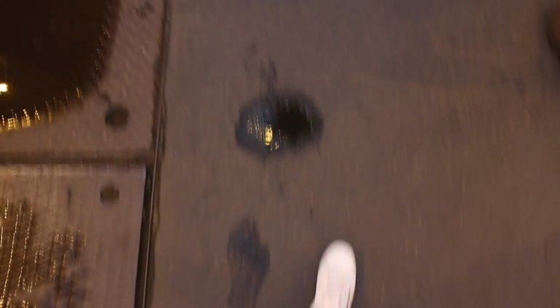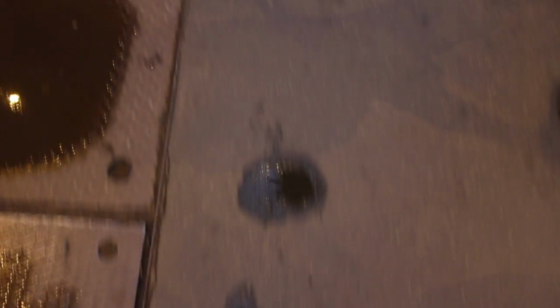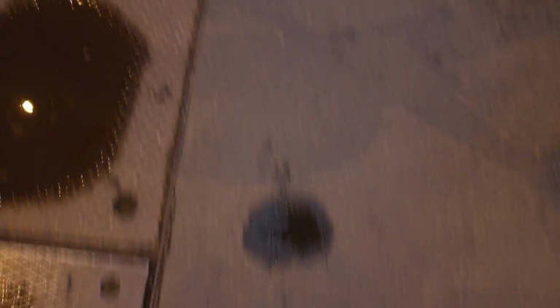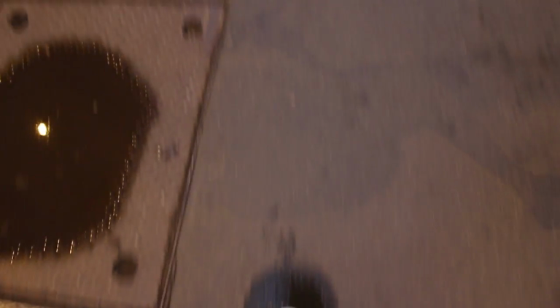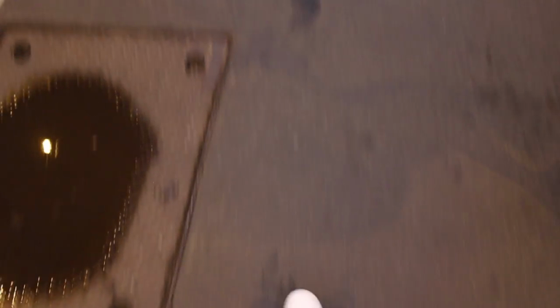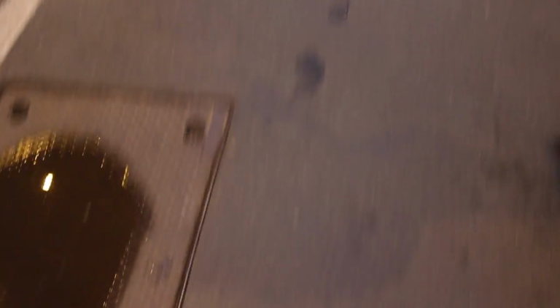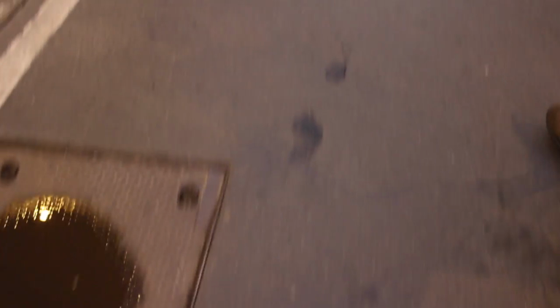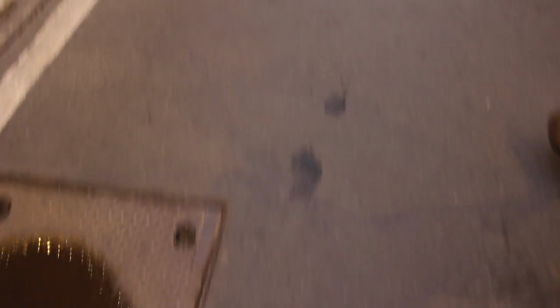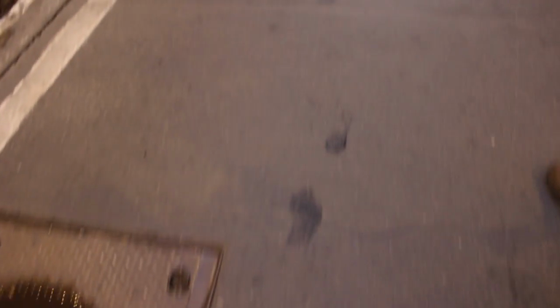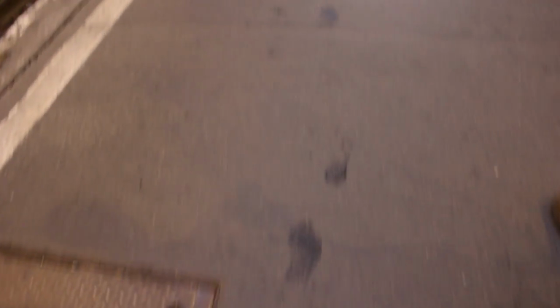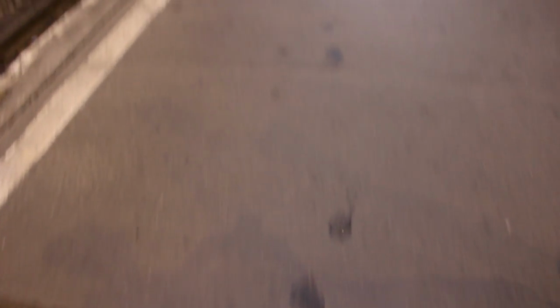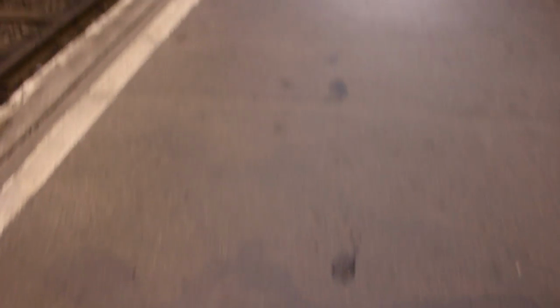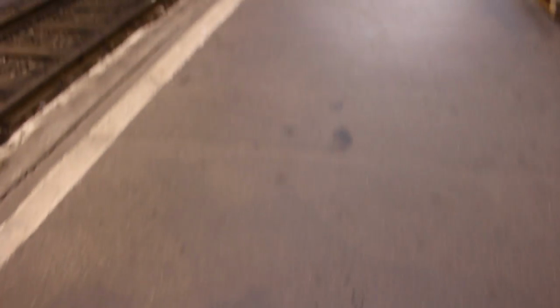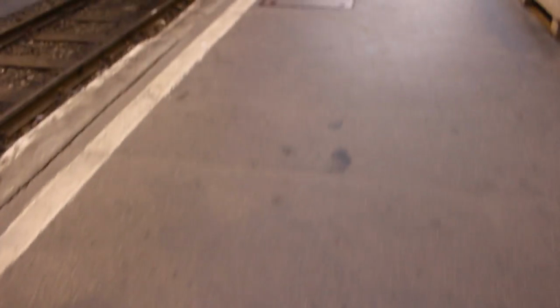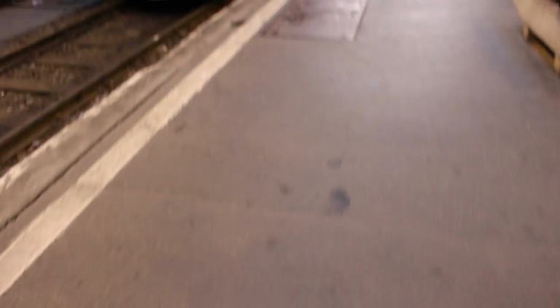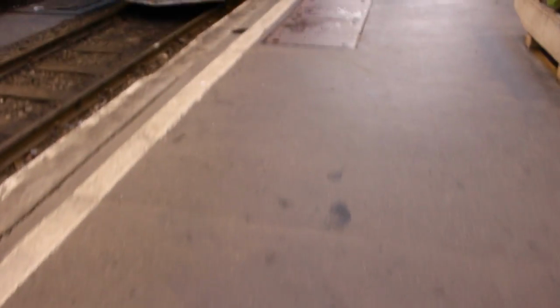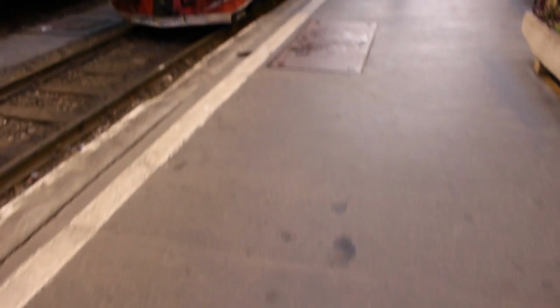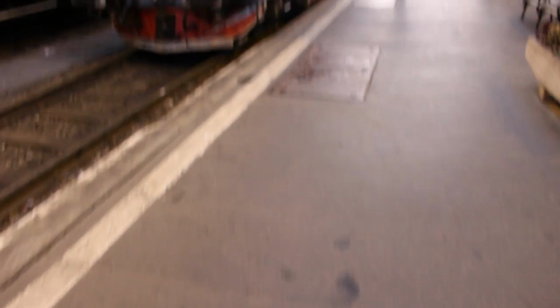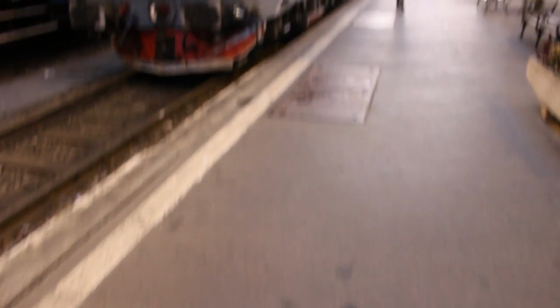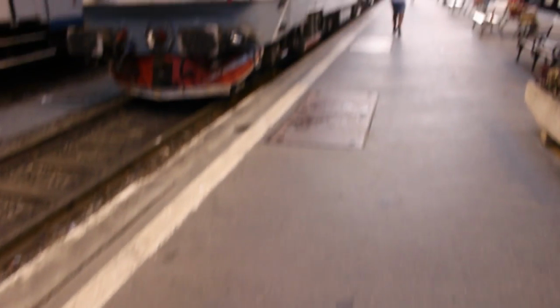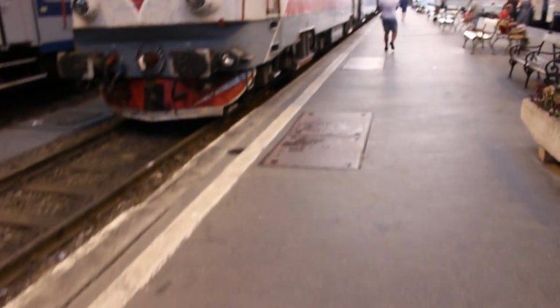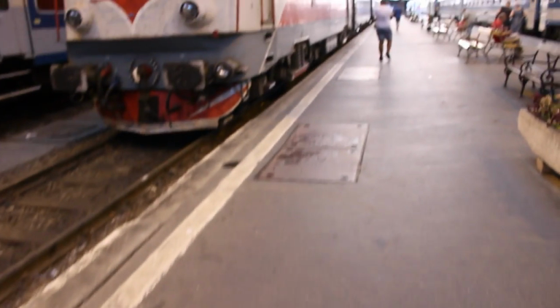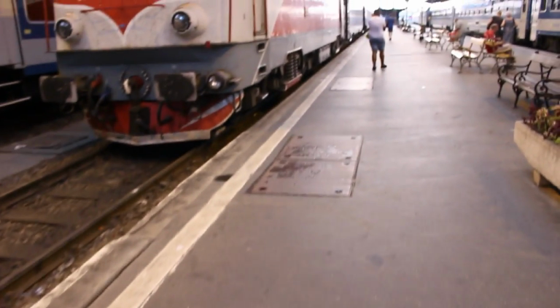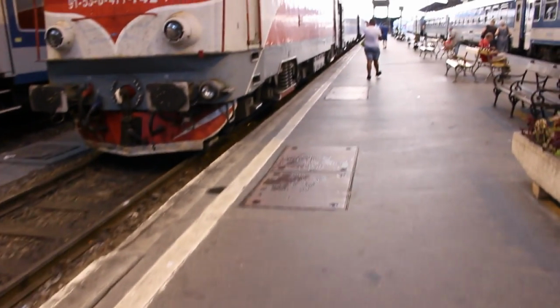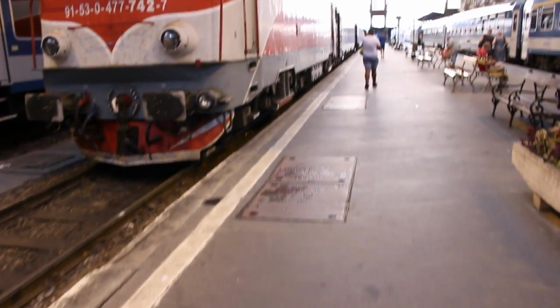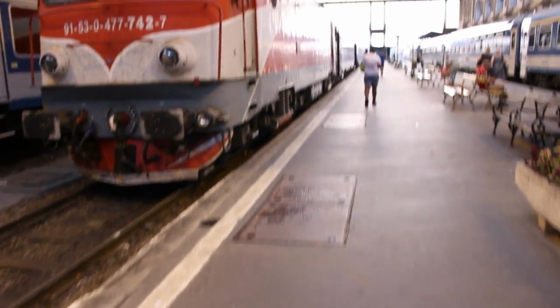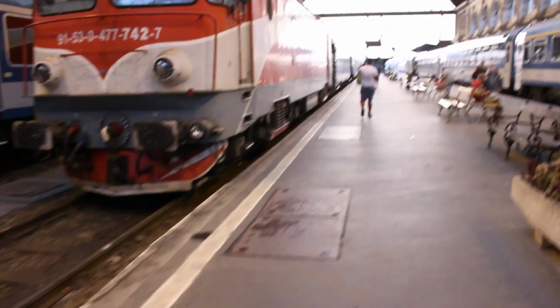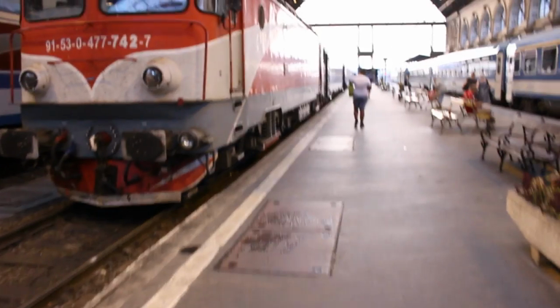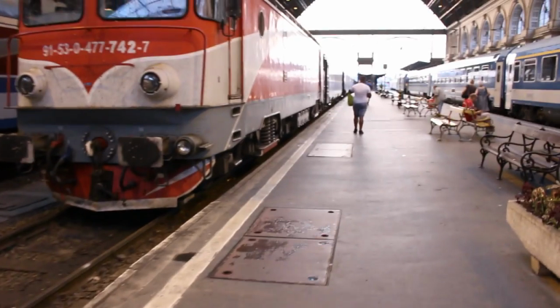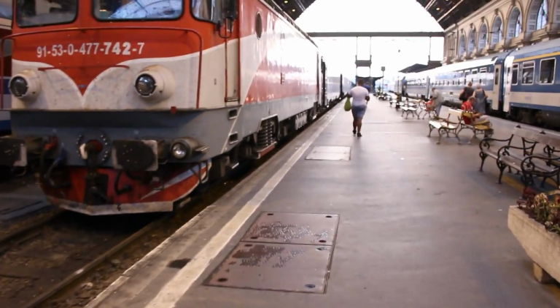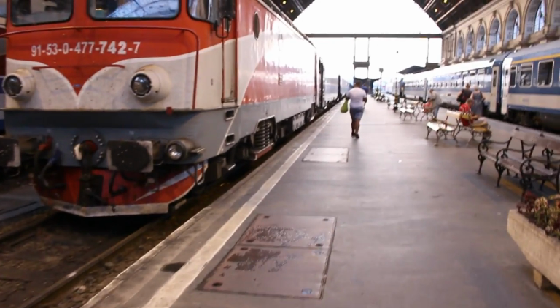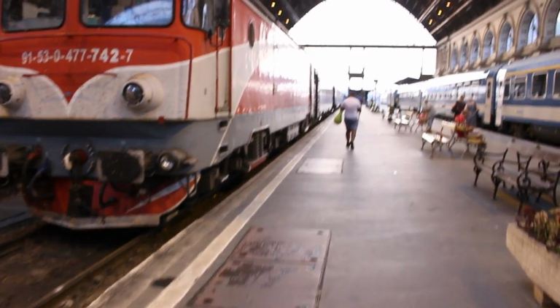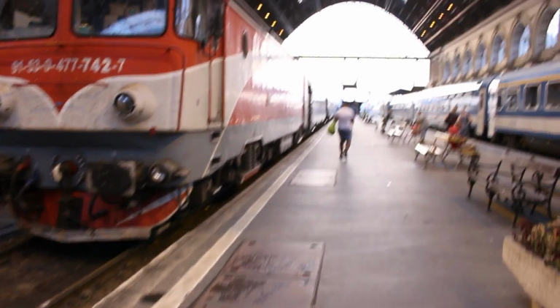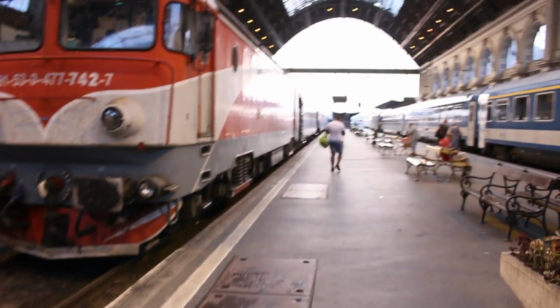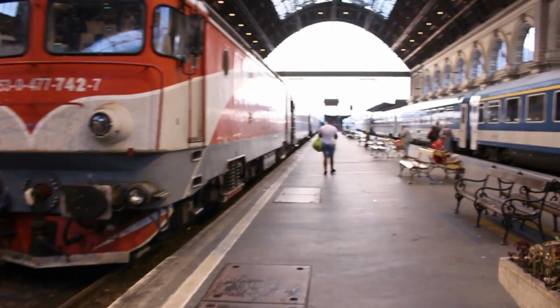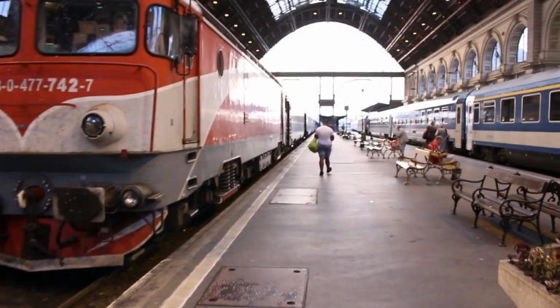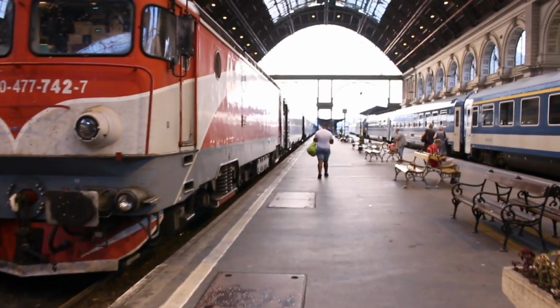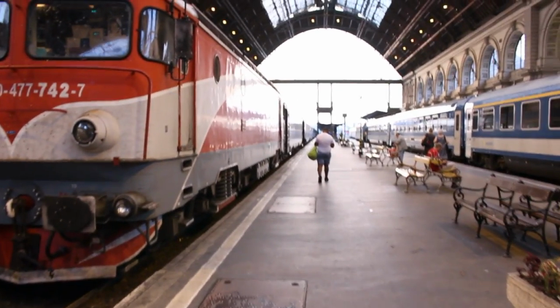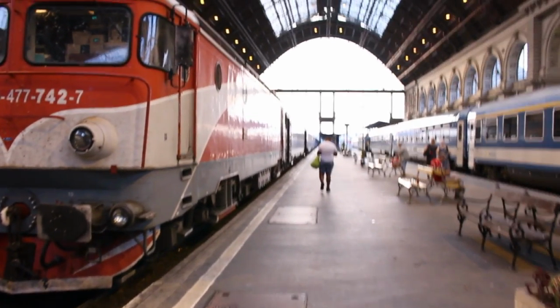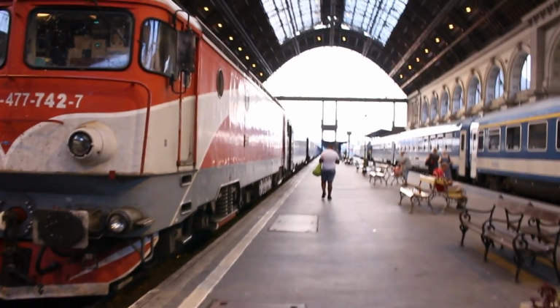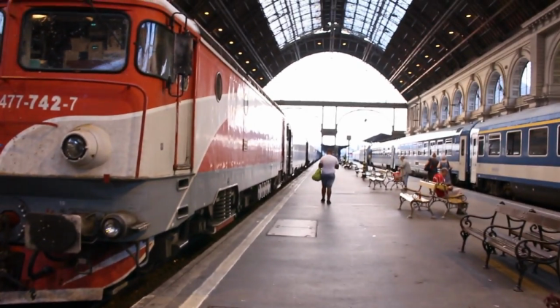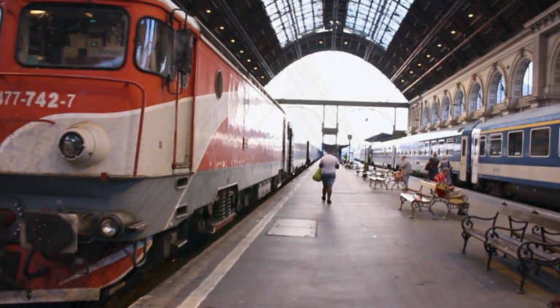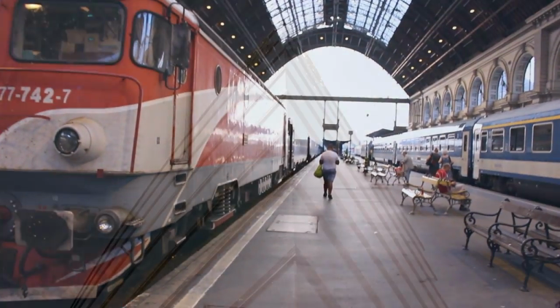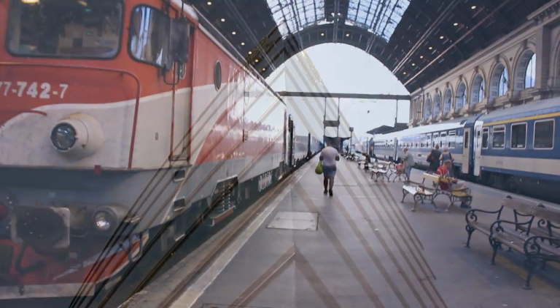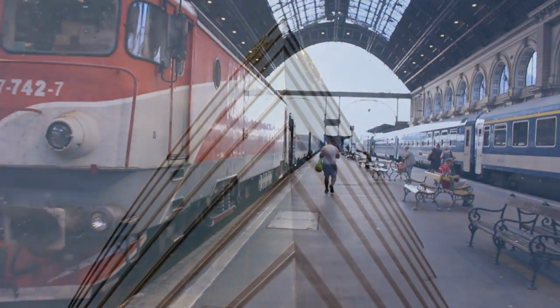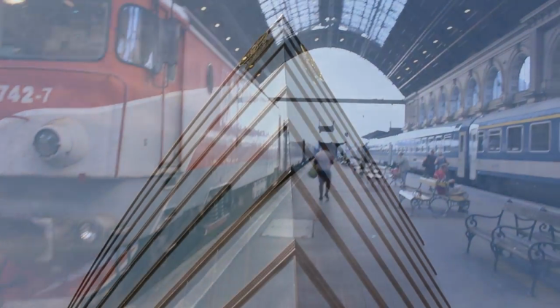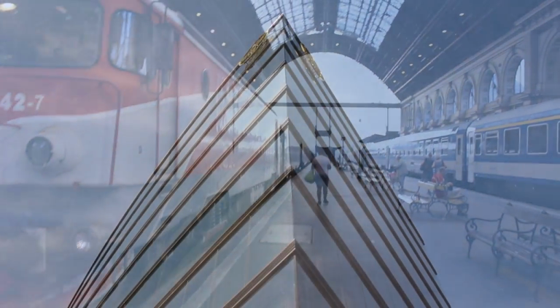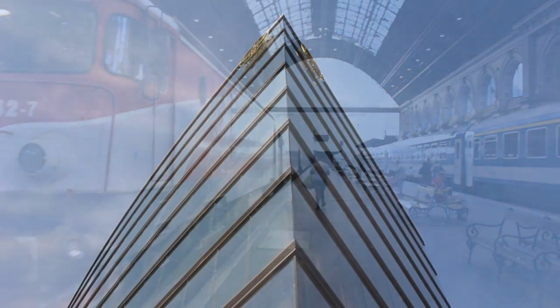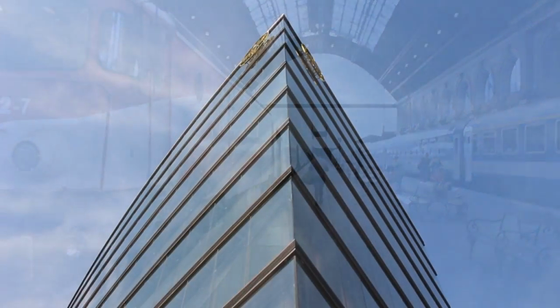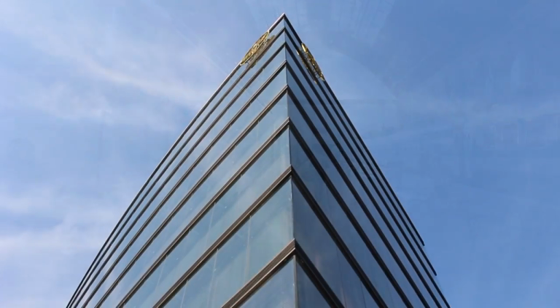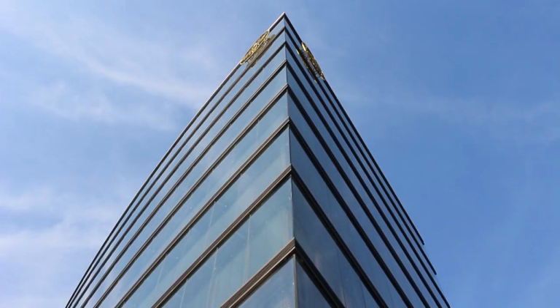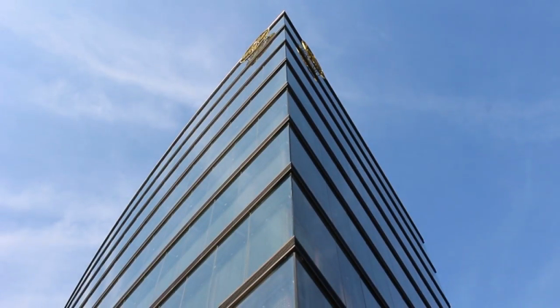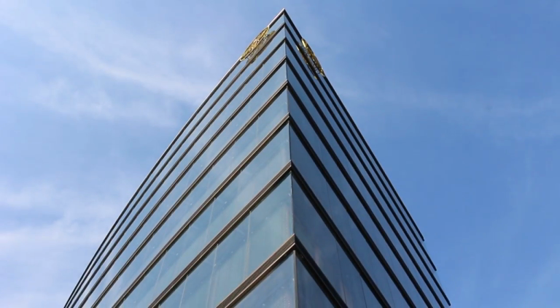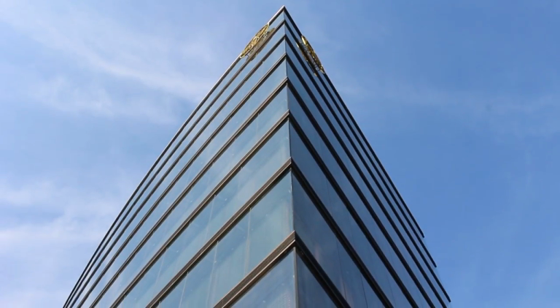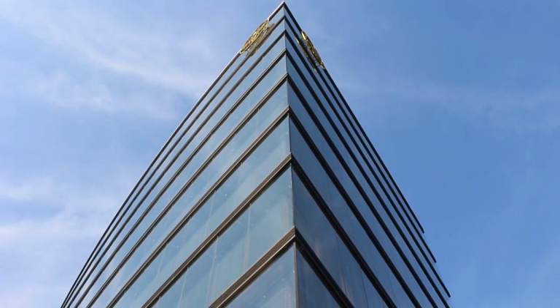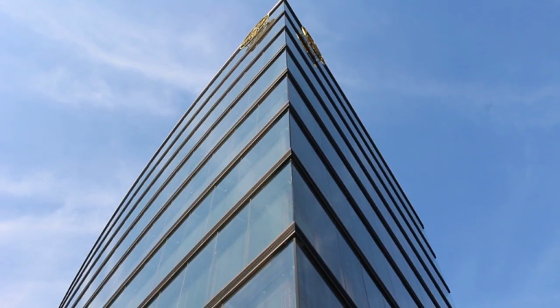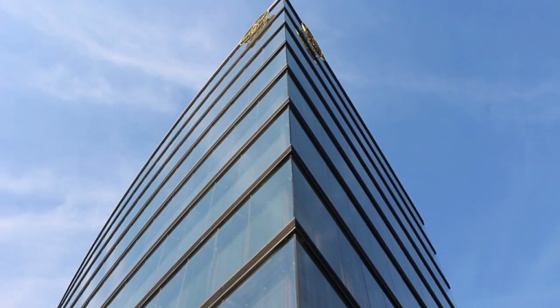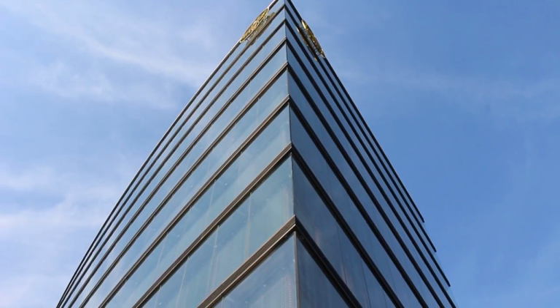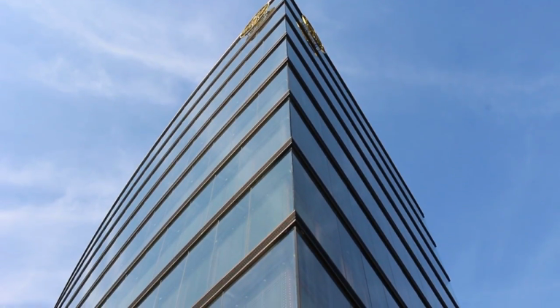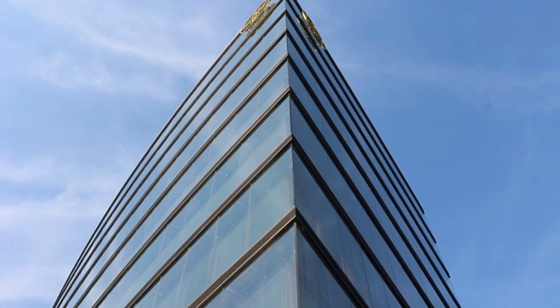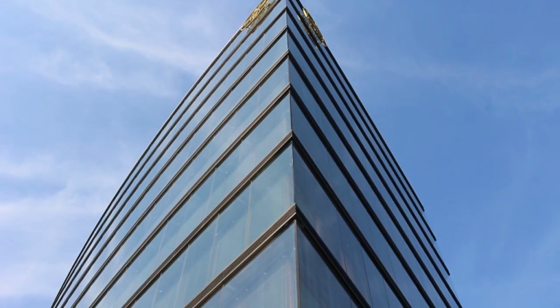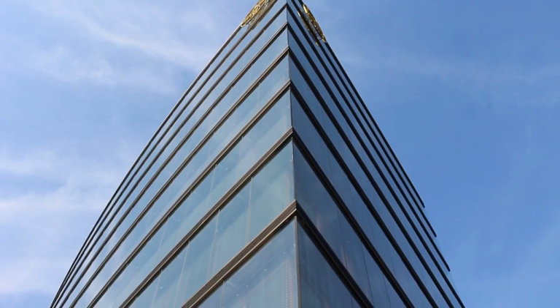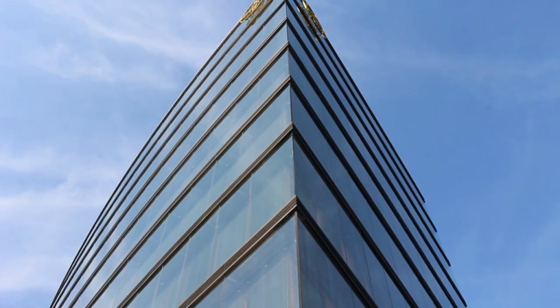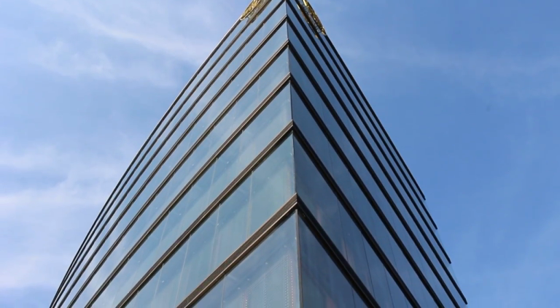Sziasztok! Egy picit eltérek a megszokott környezettől, és vonatra szállok, hogy külföldön inspirálódjak.